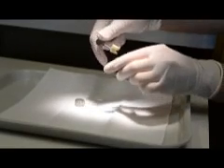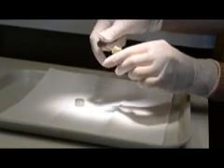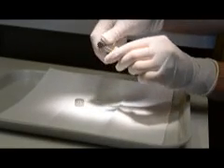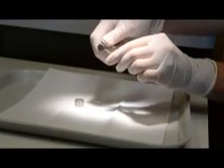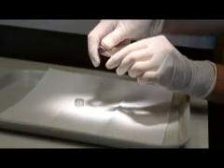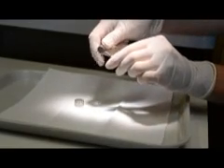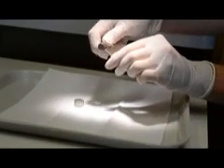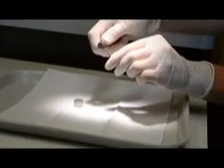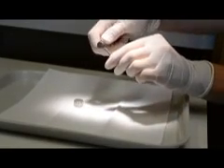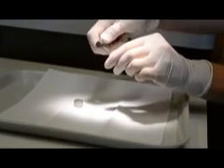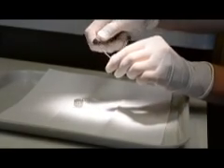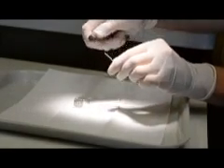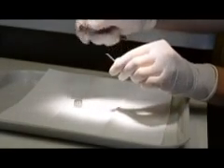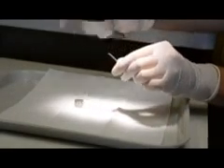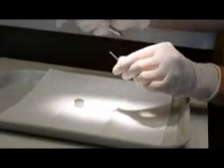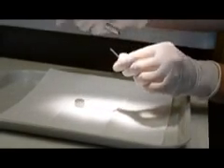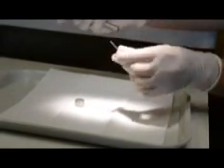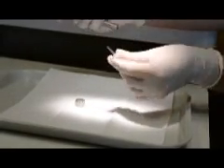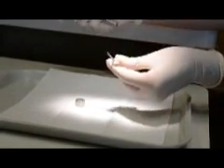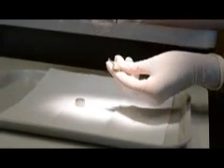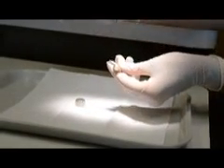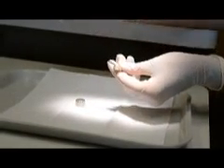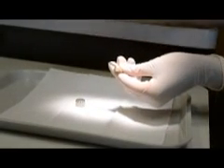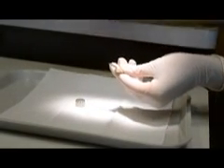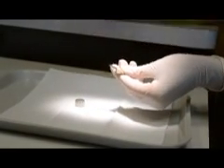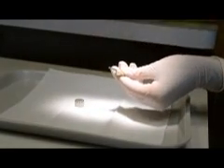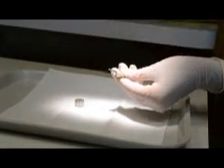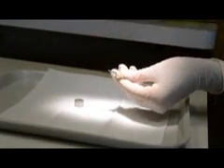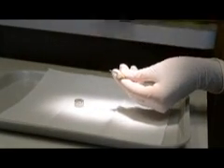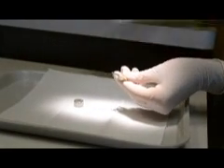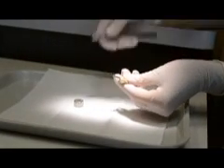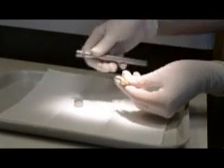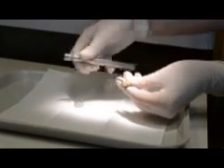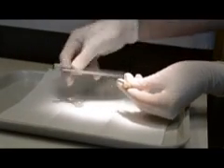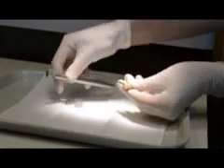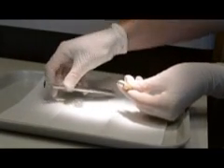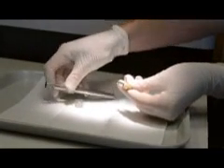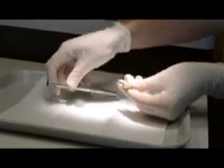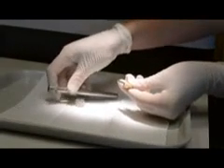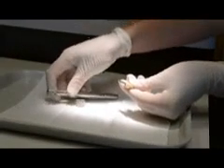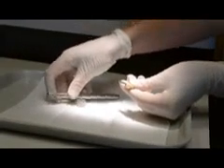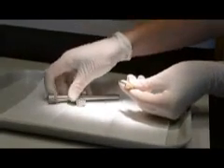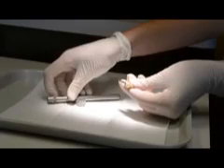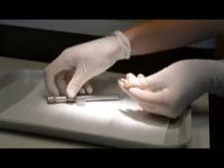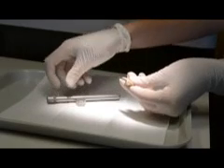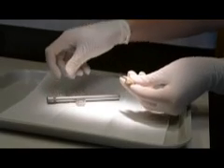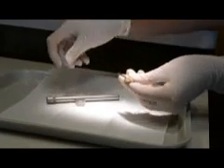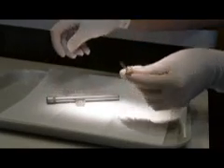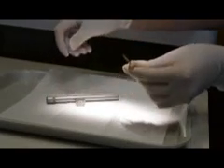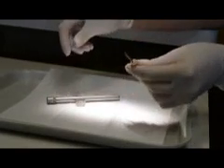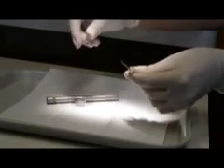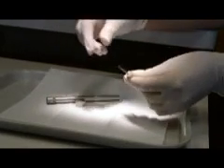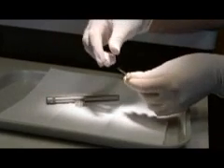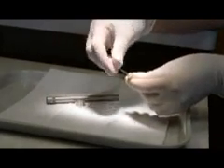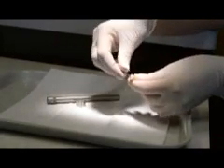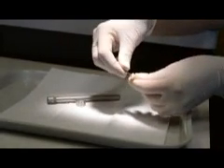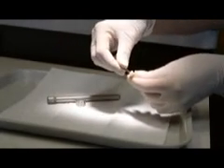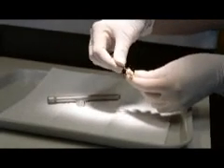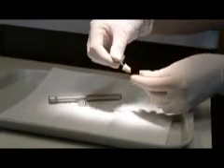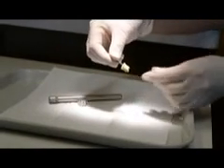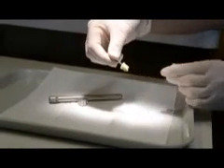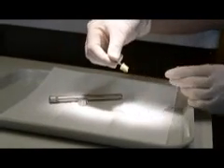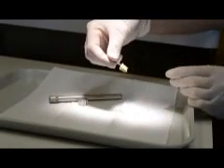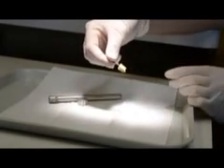When free, you can dispose of the root tip, extractor, and drill. The handle and knob may be autoclaved in preparation for another procedure.